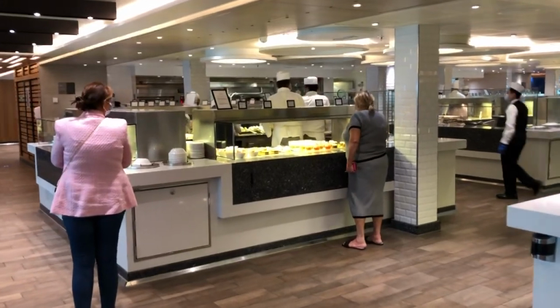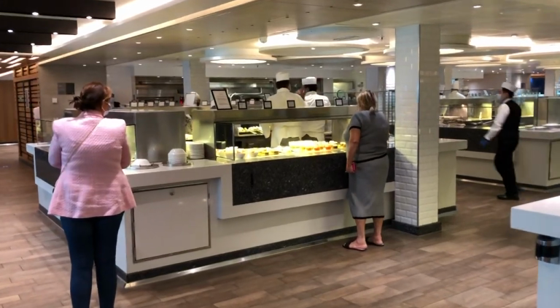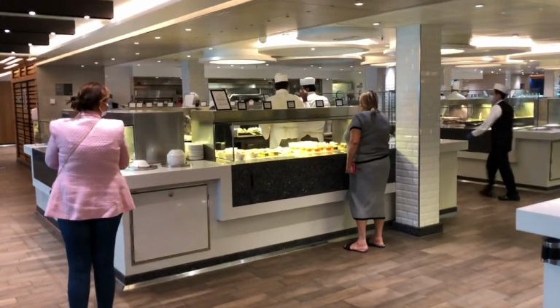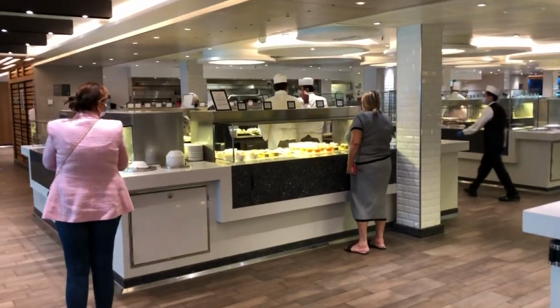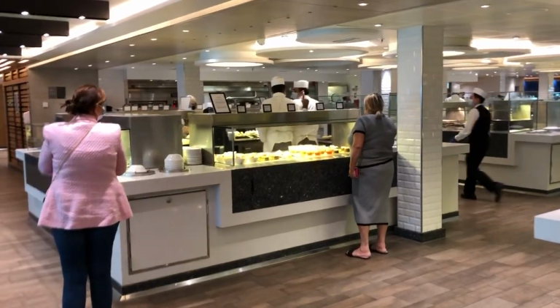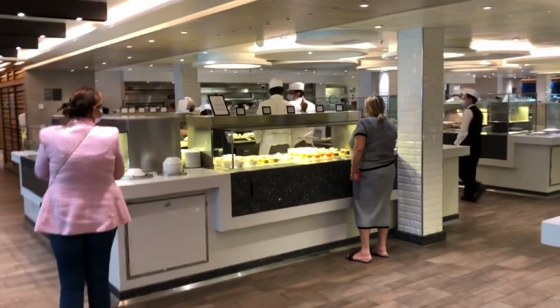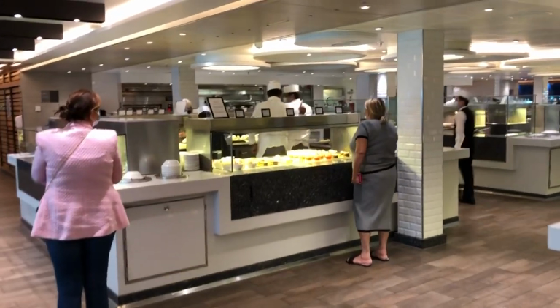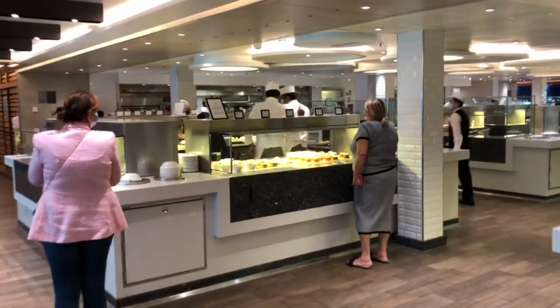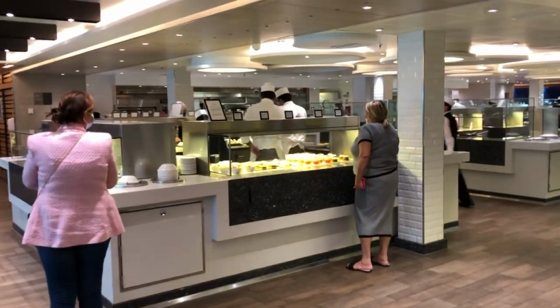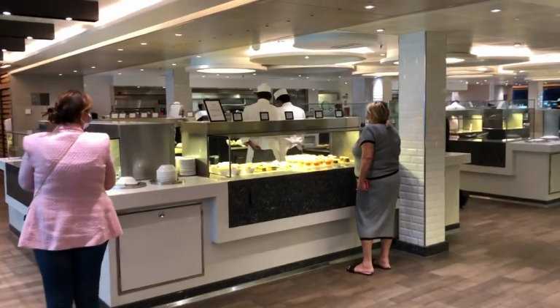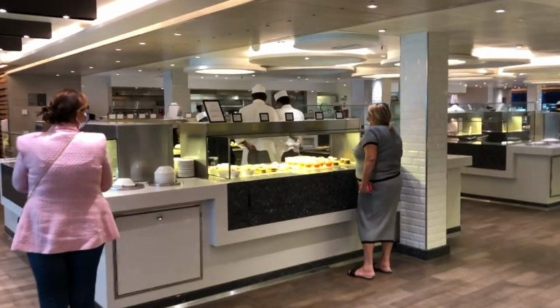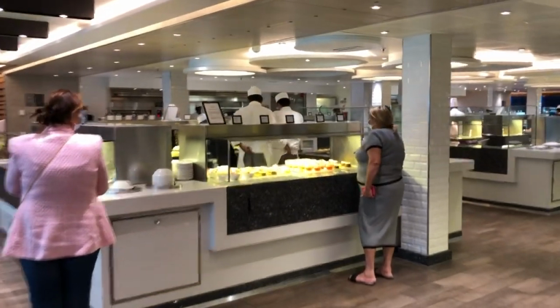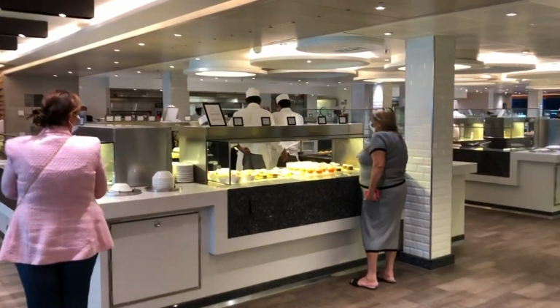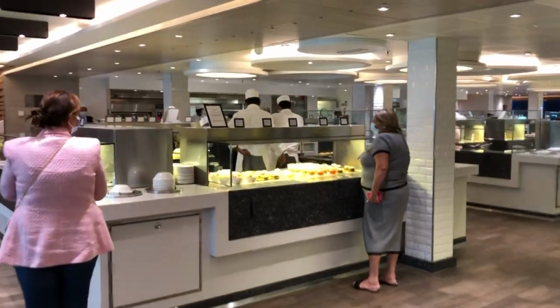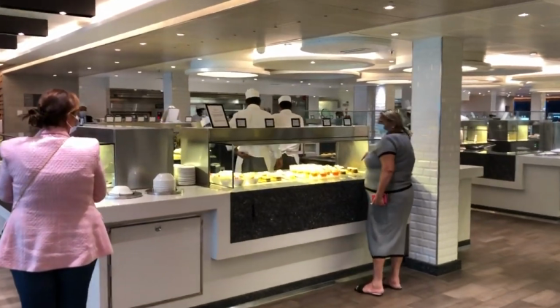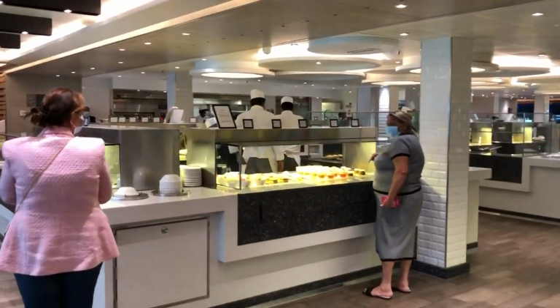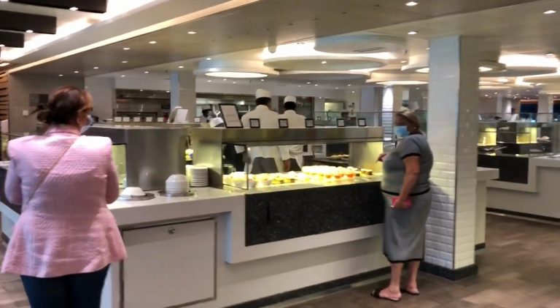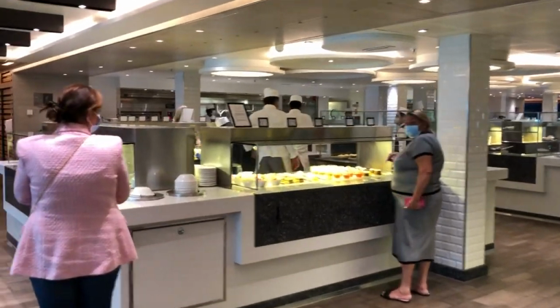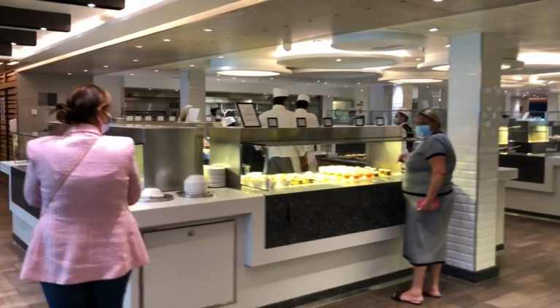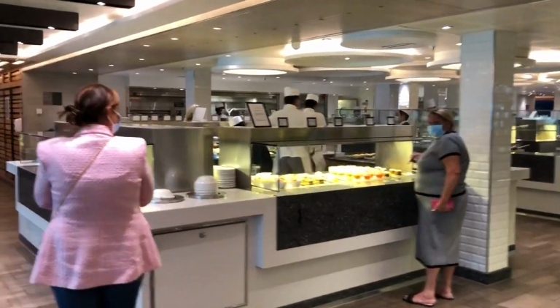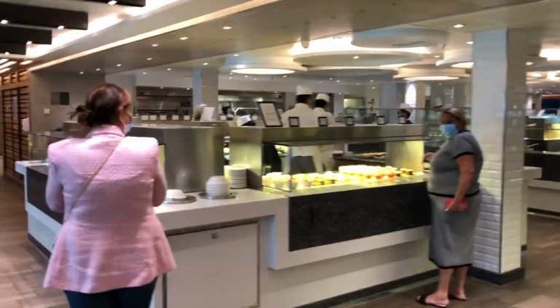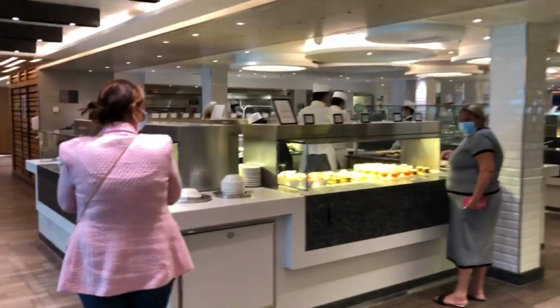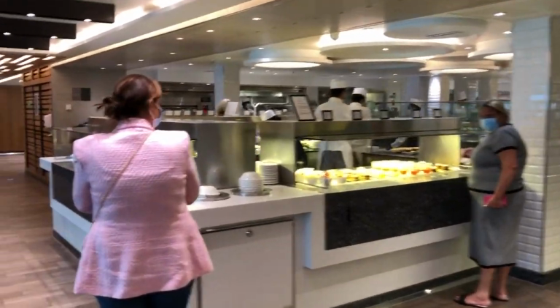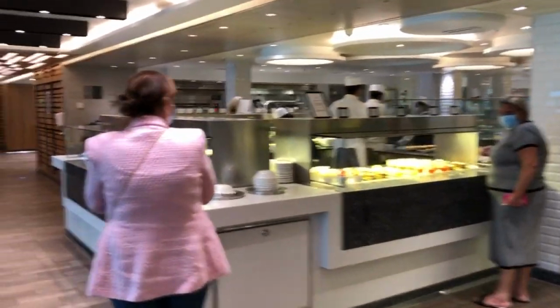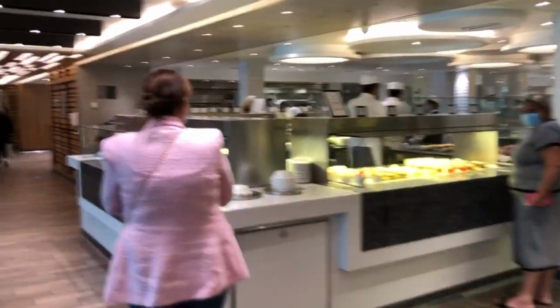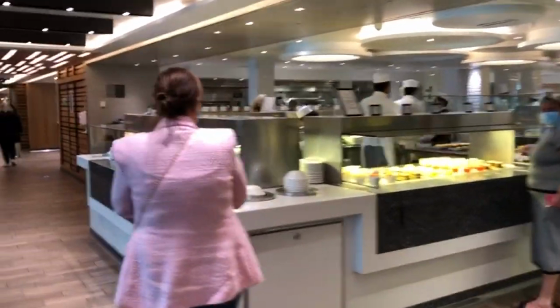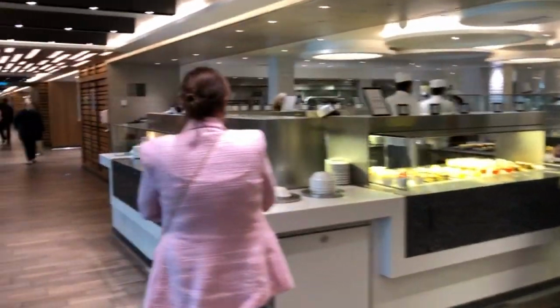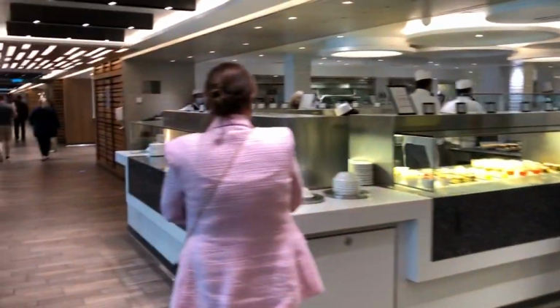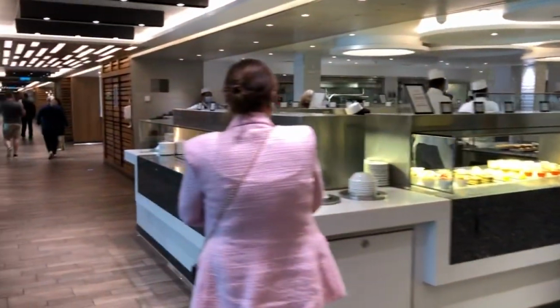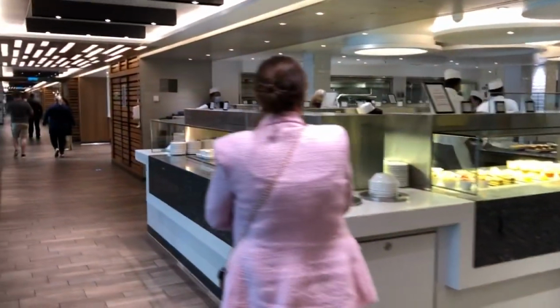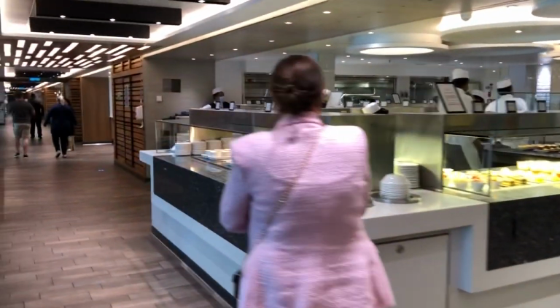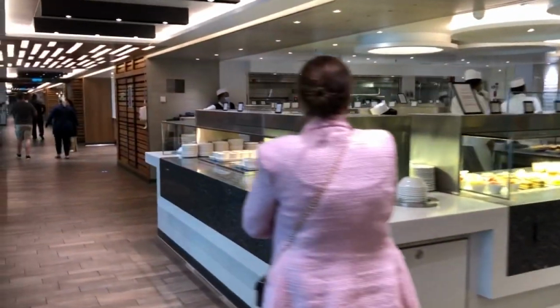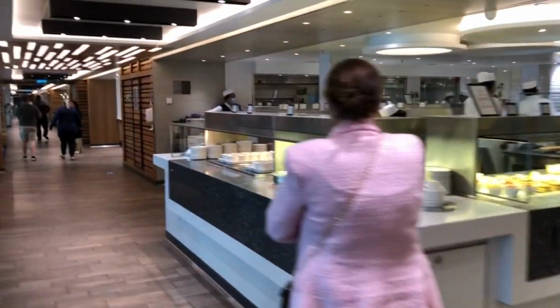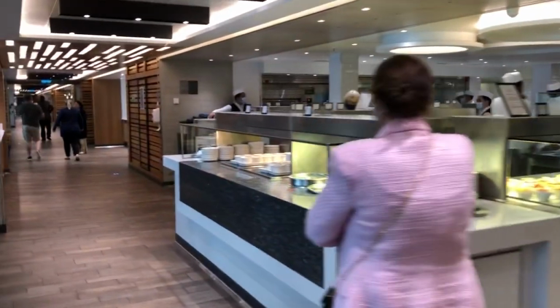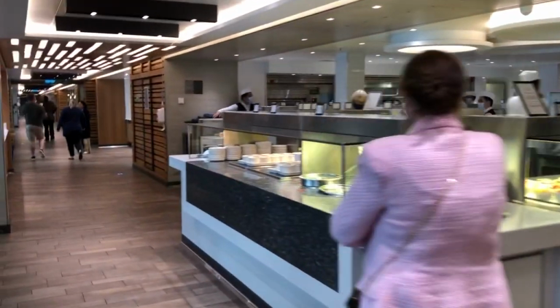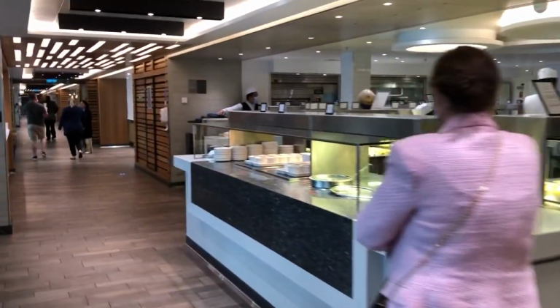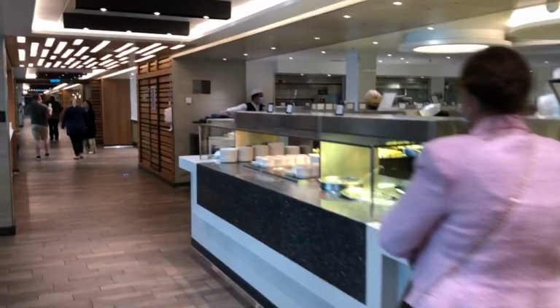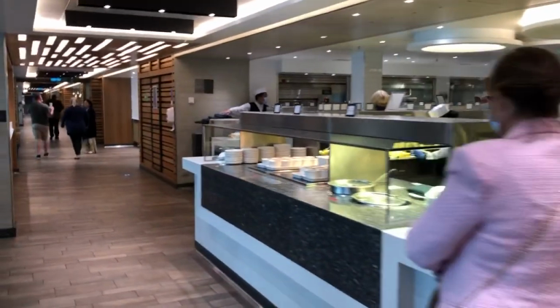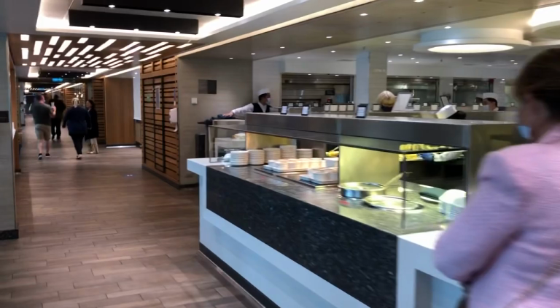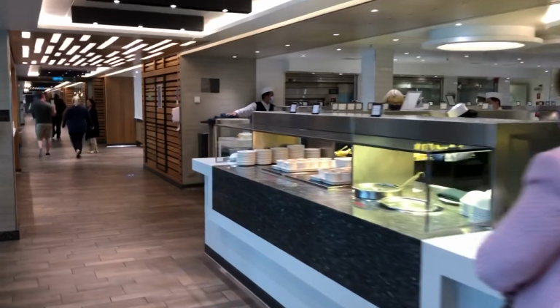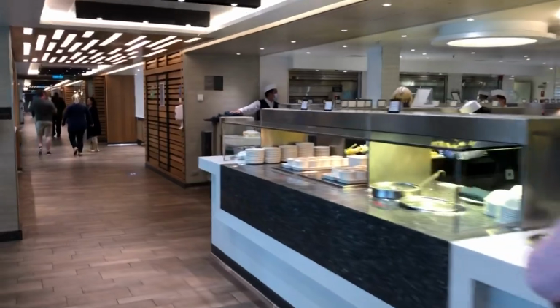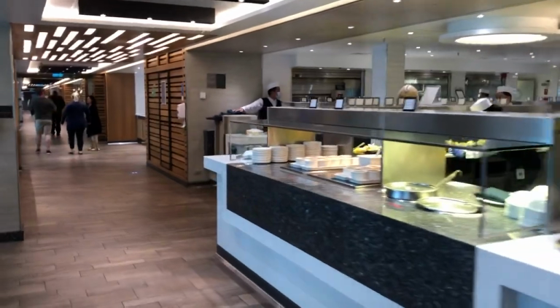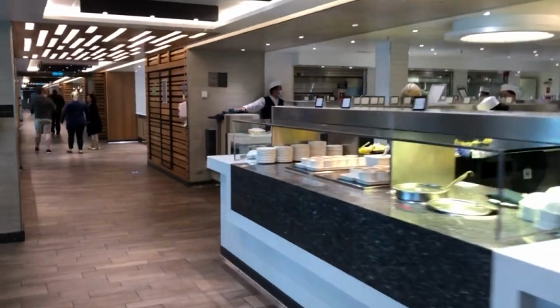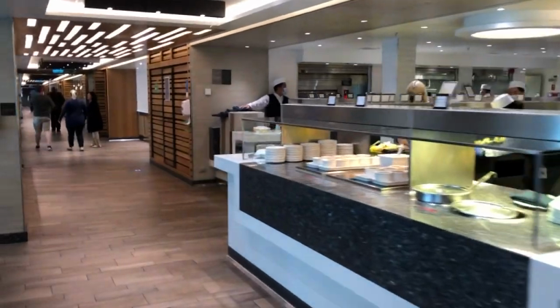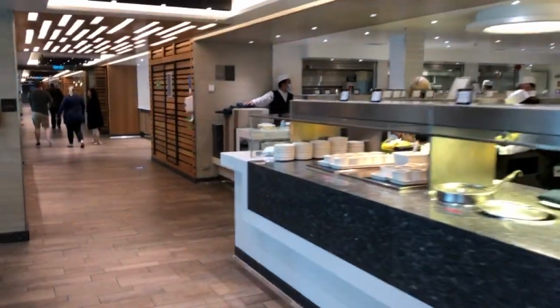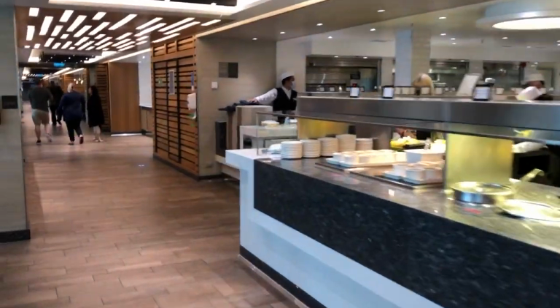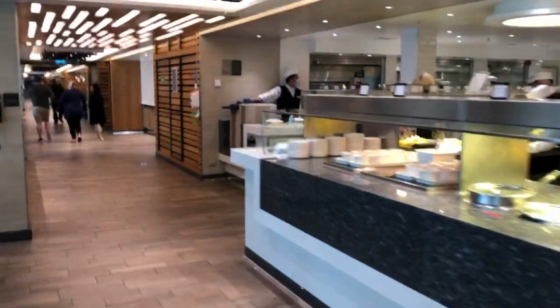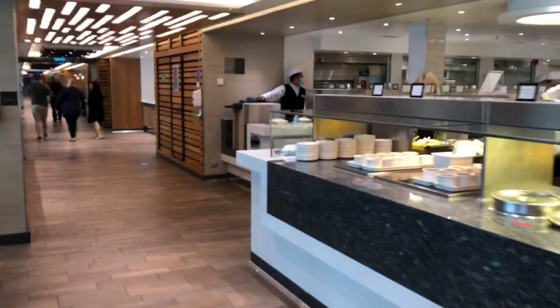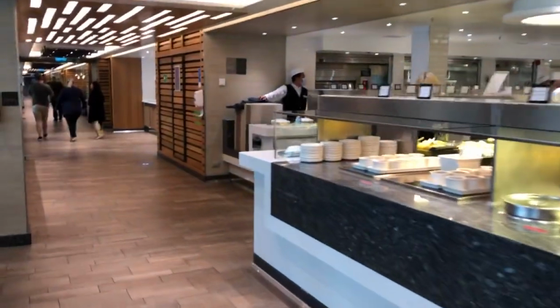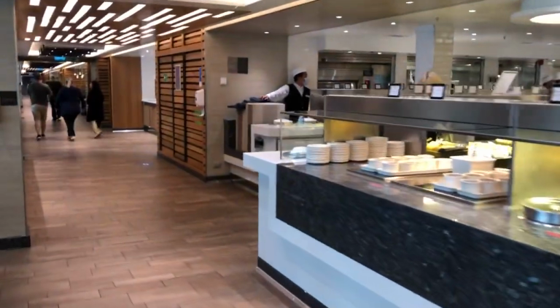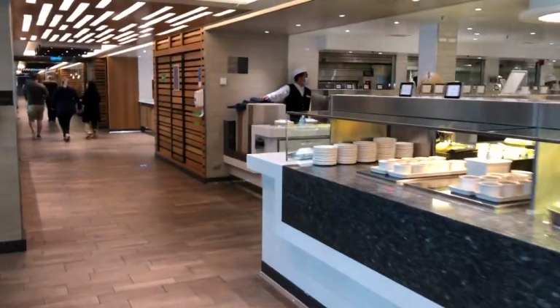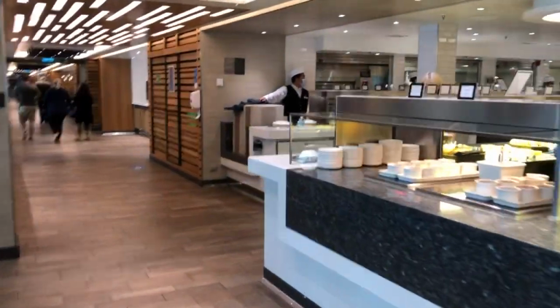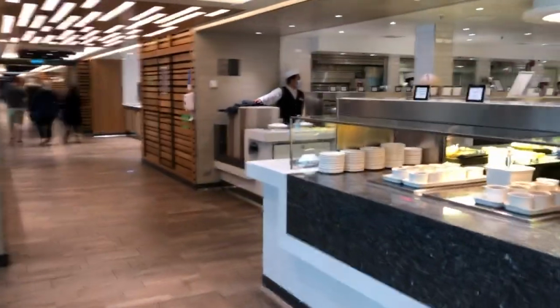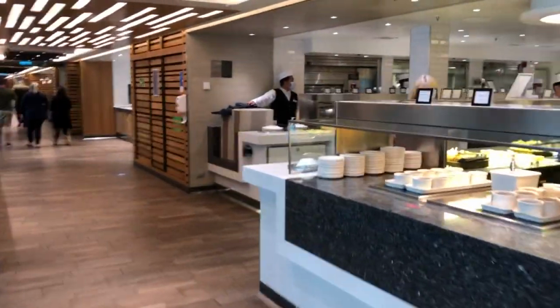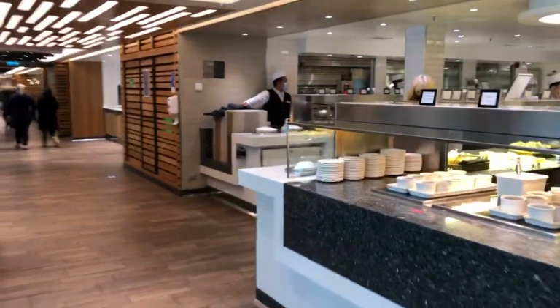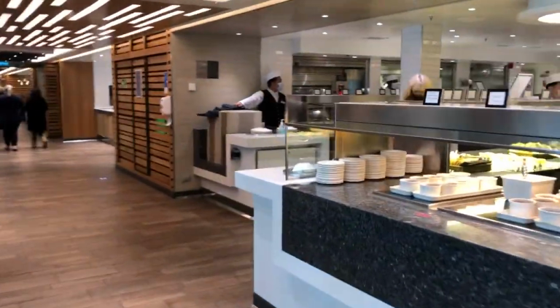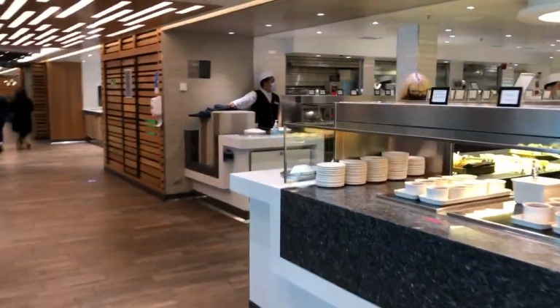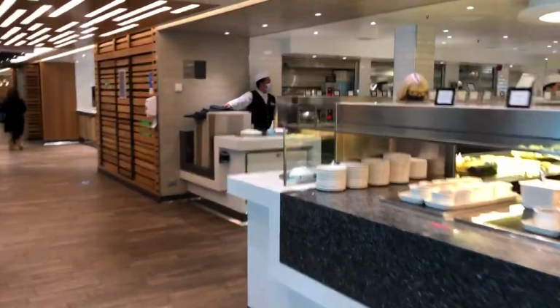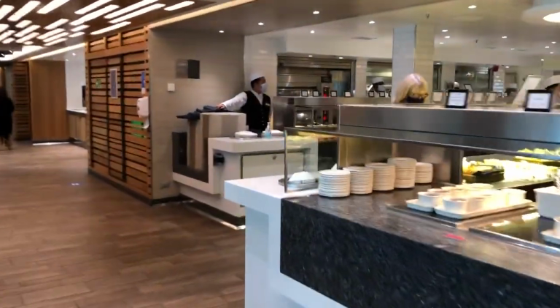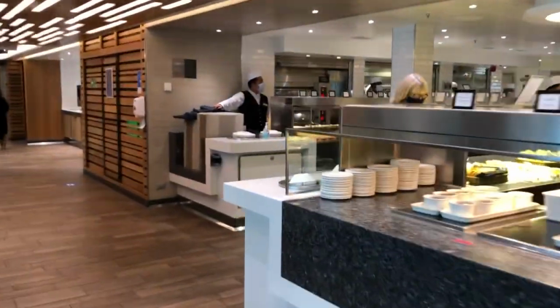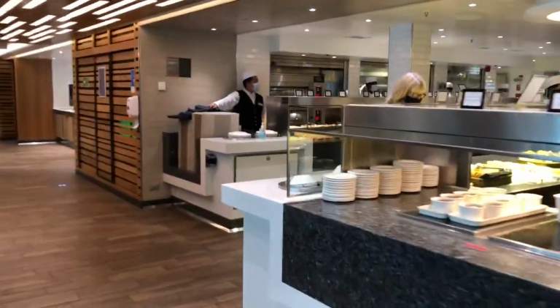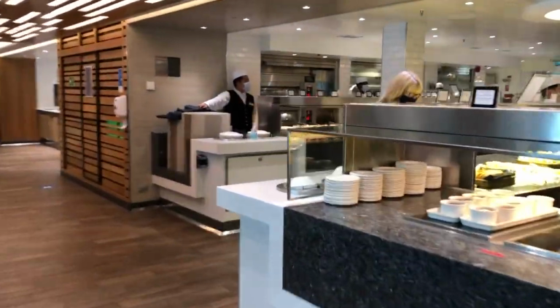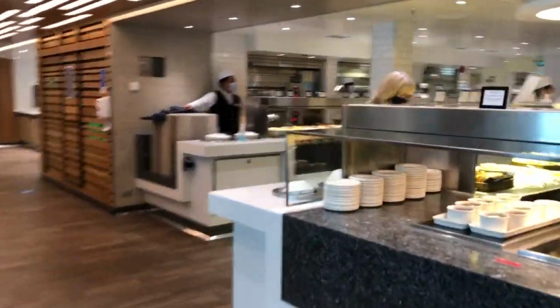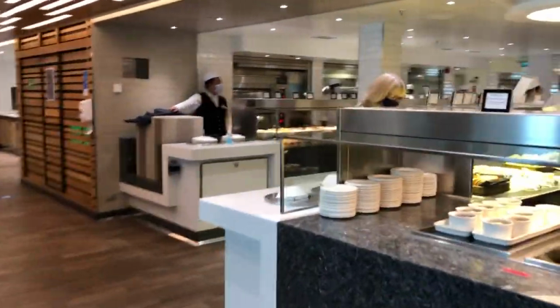This is the Horizon Buffet from the P&O Britannia. I'm going to take you for a tour around.